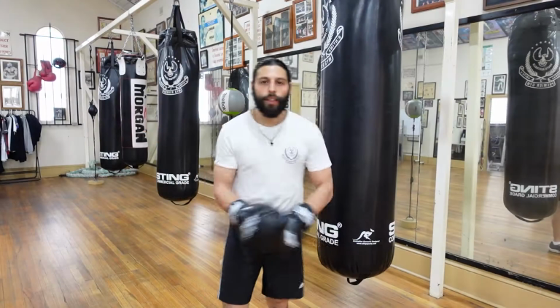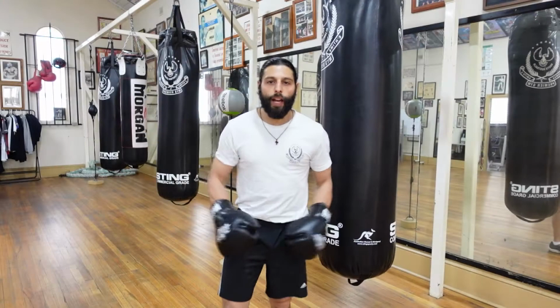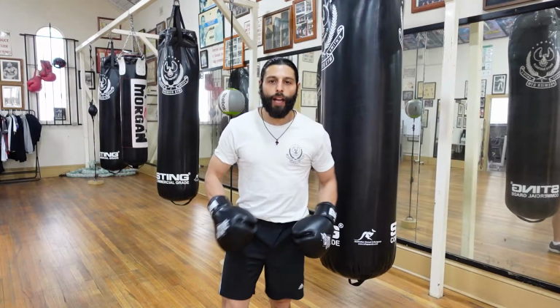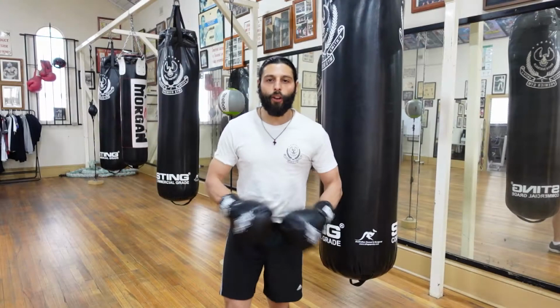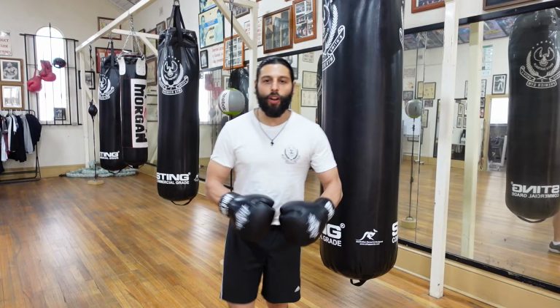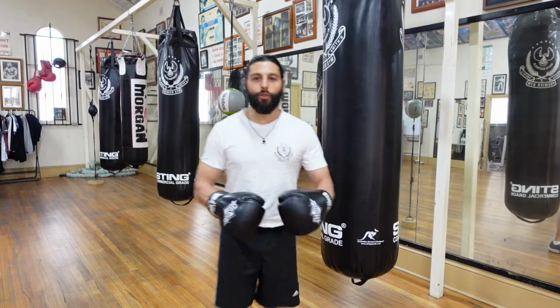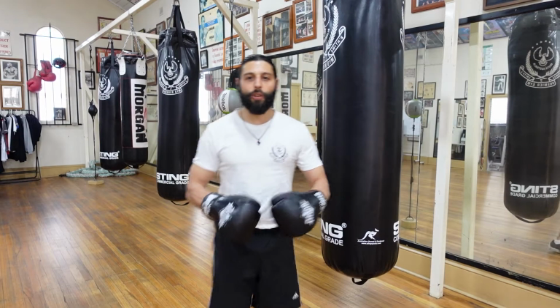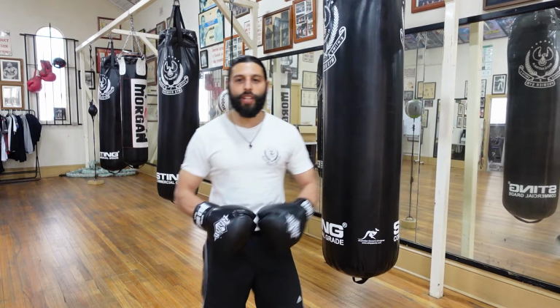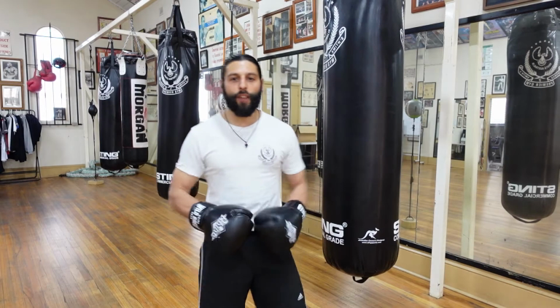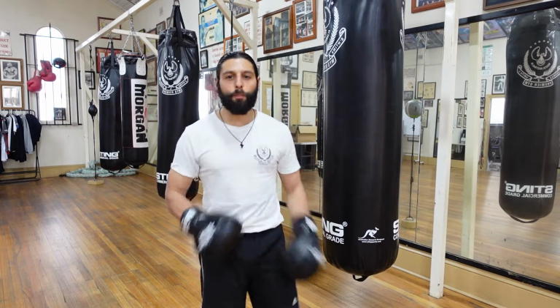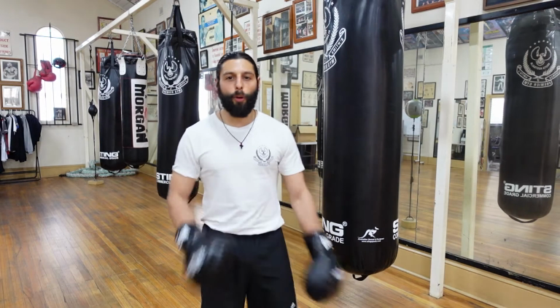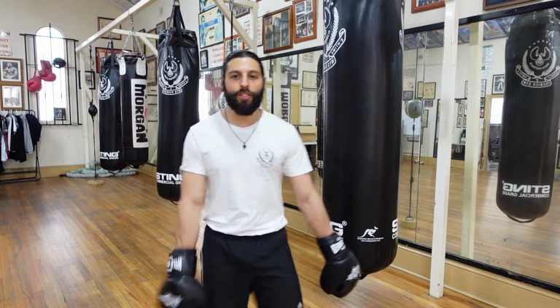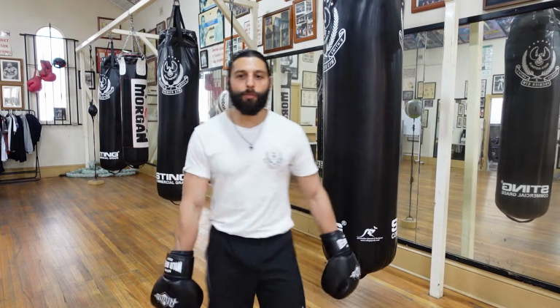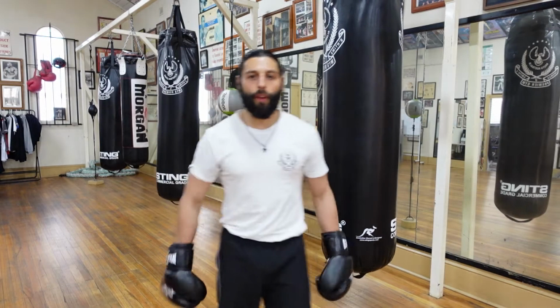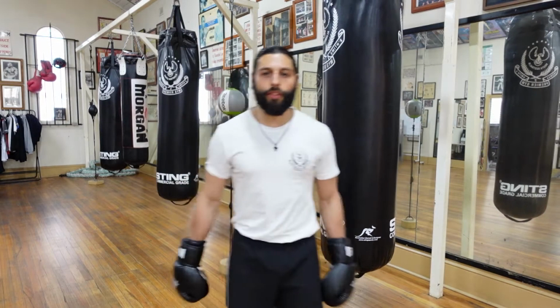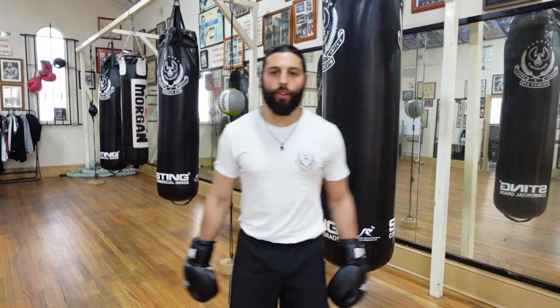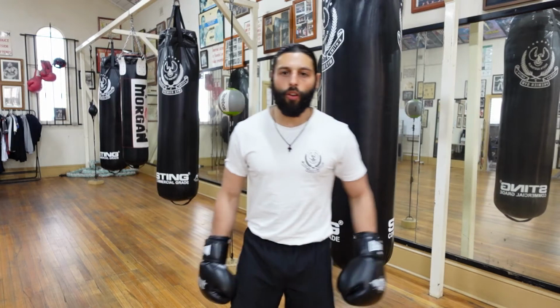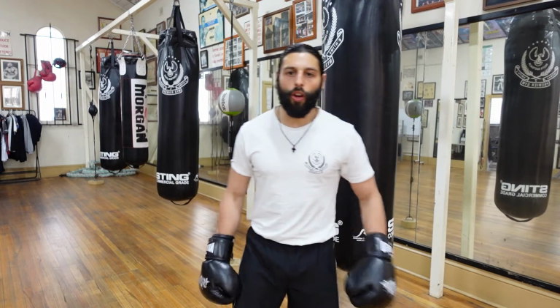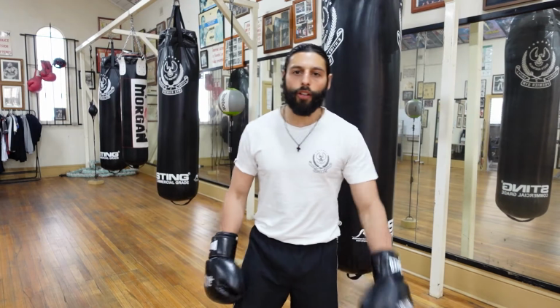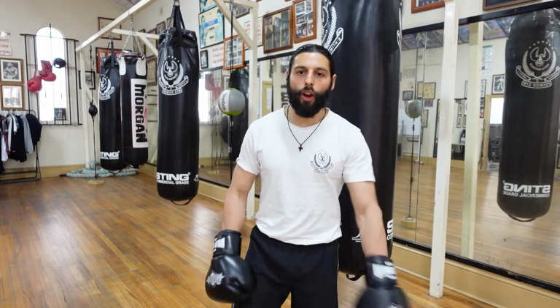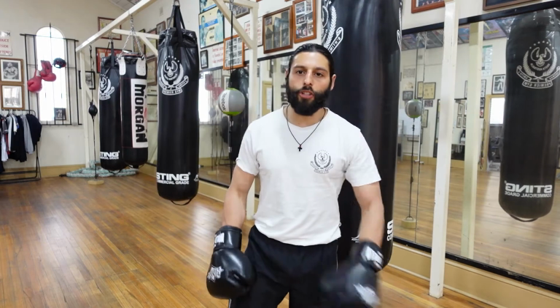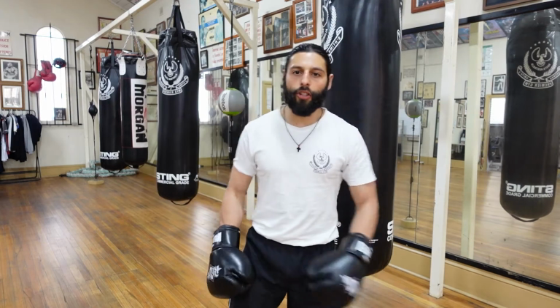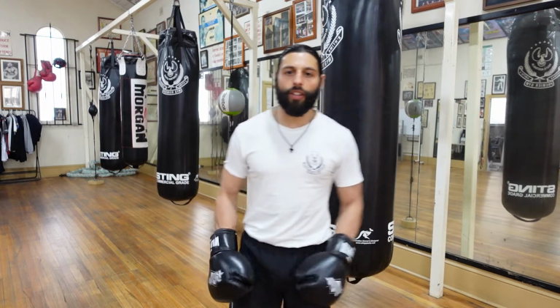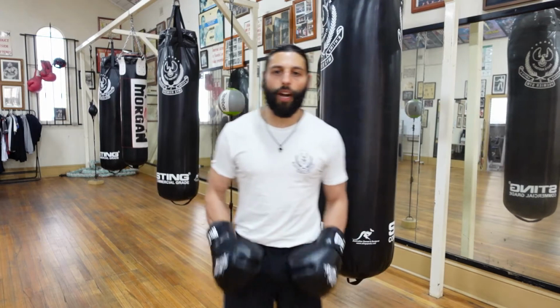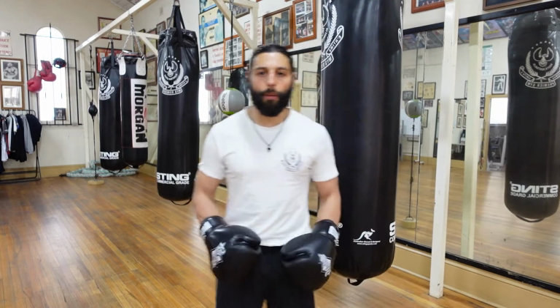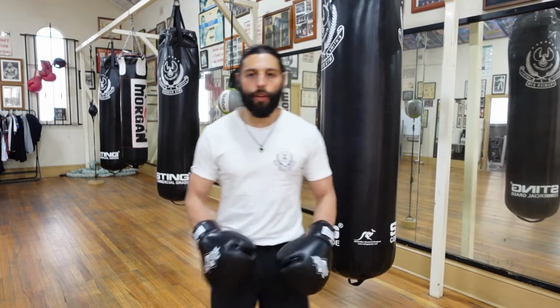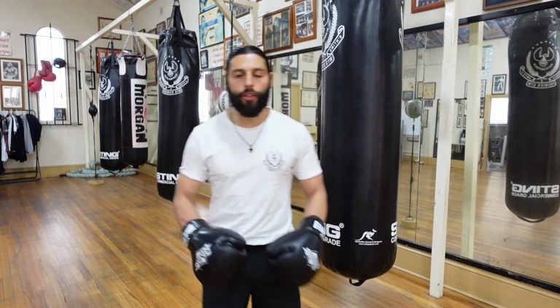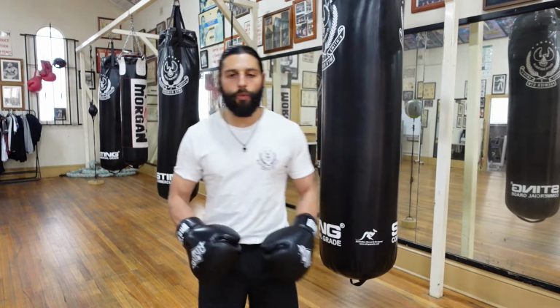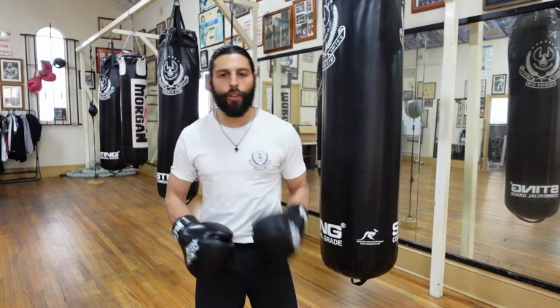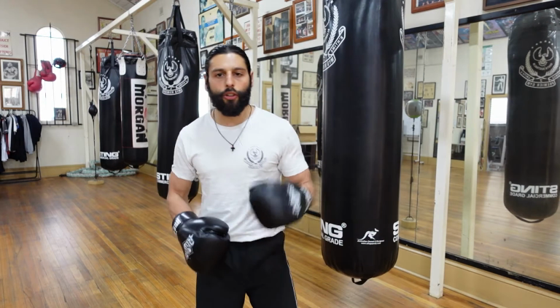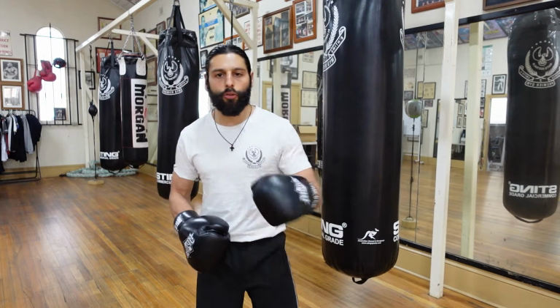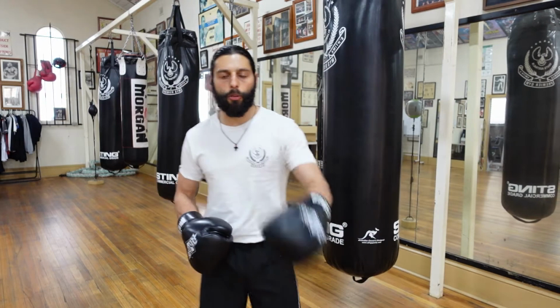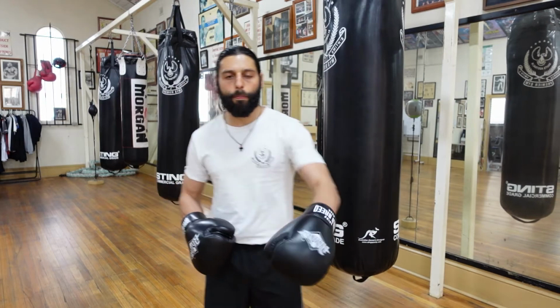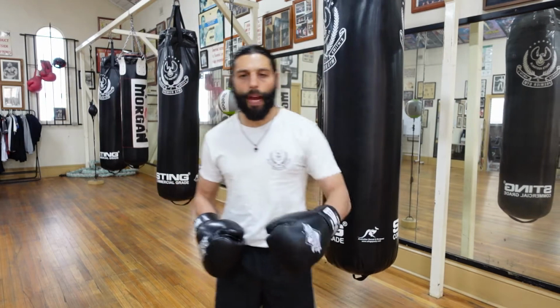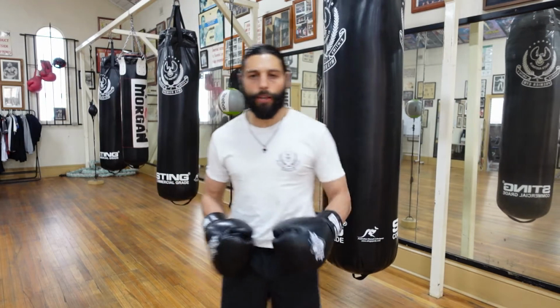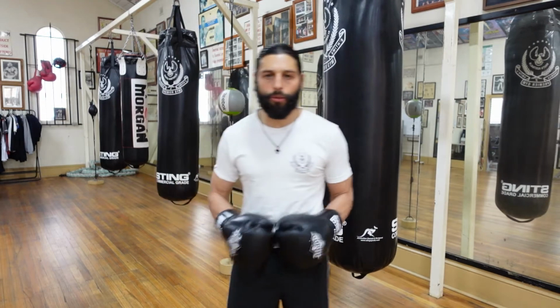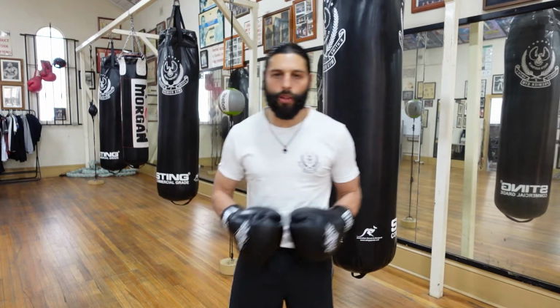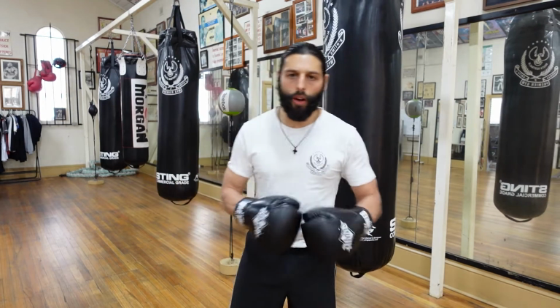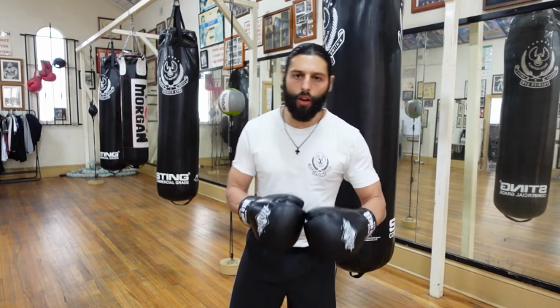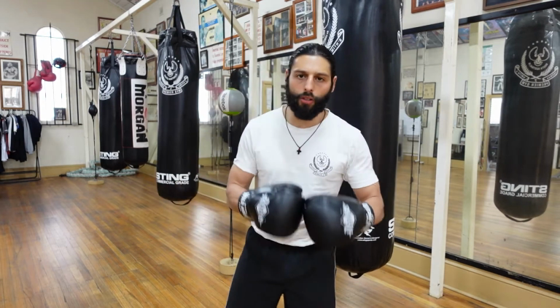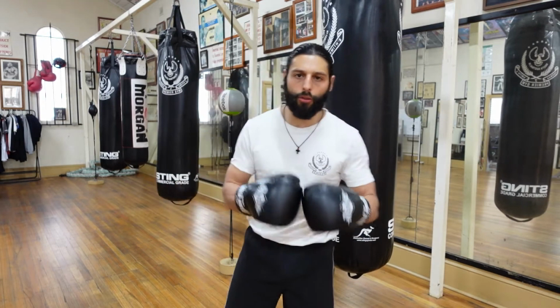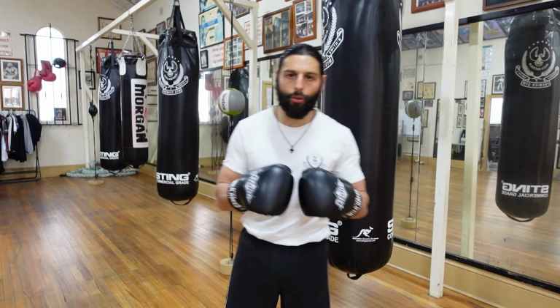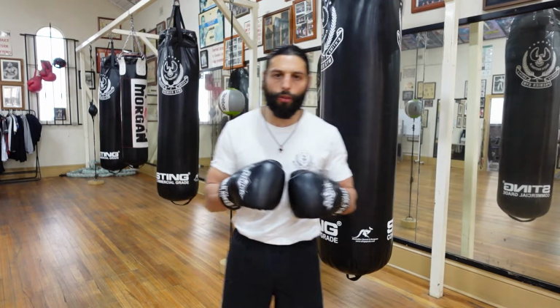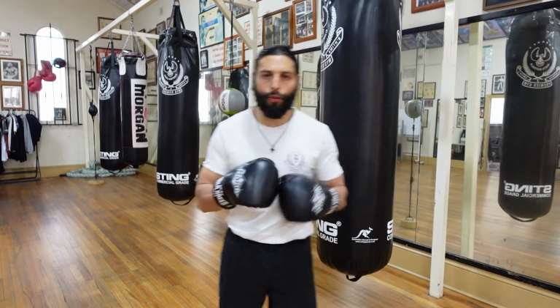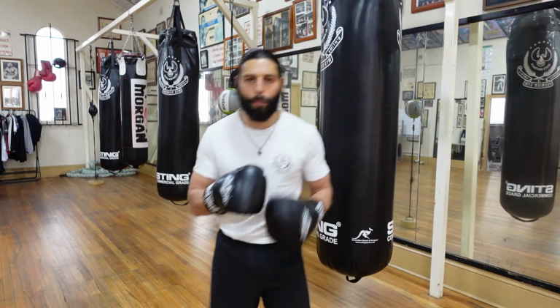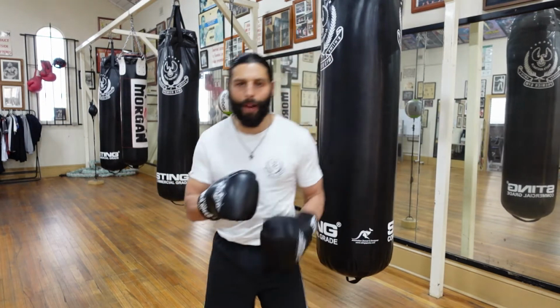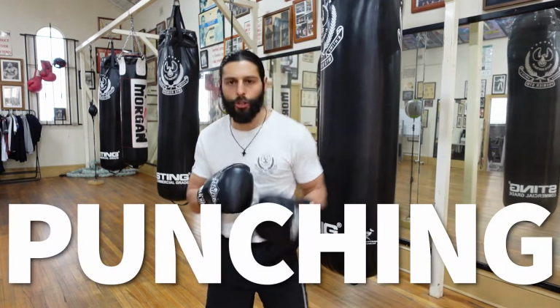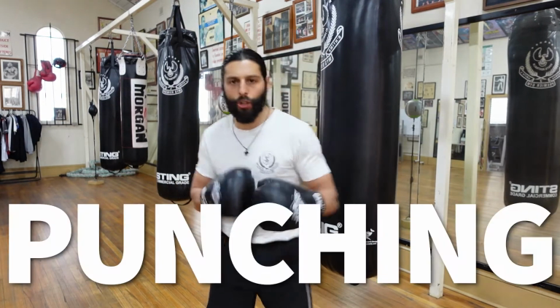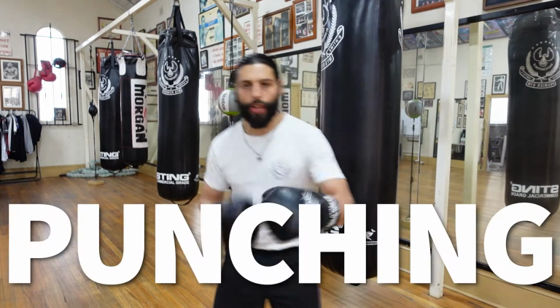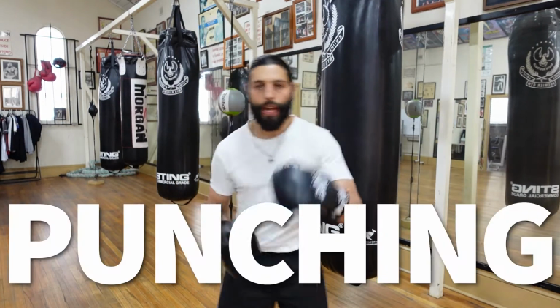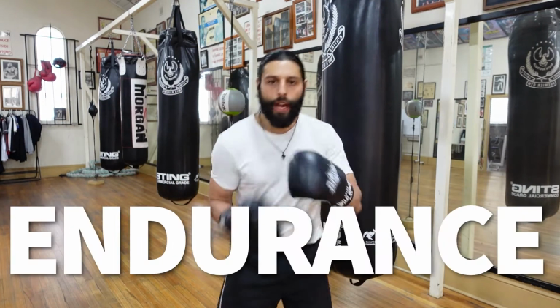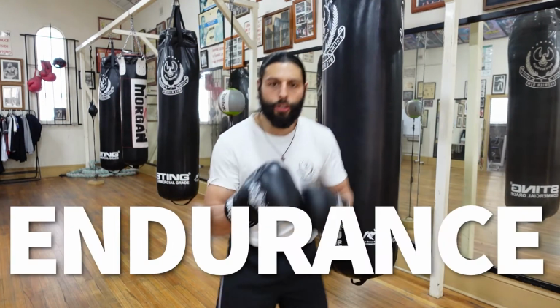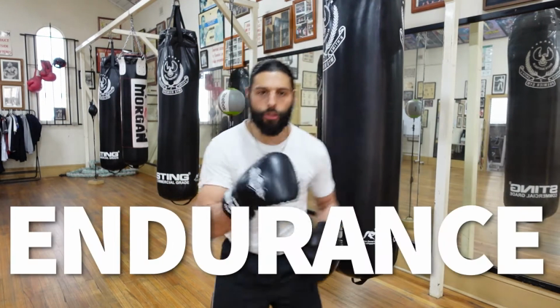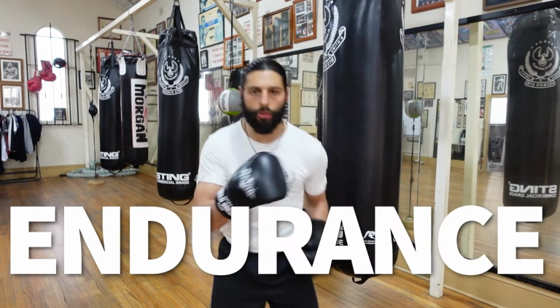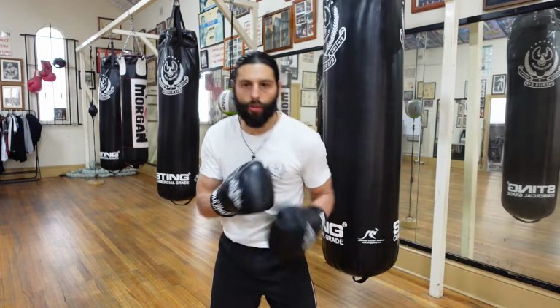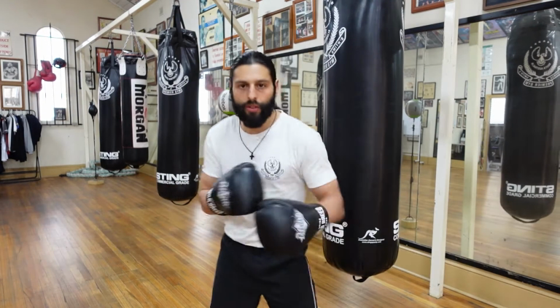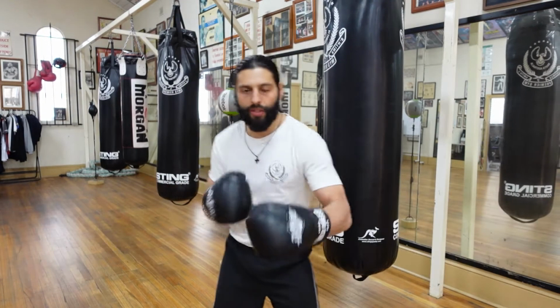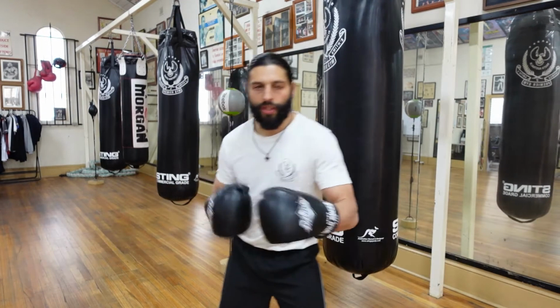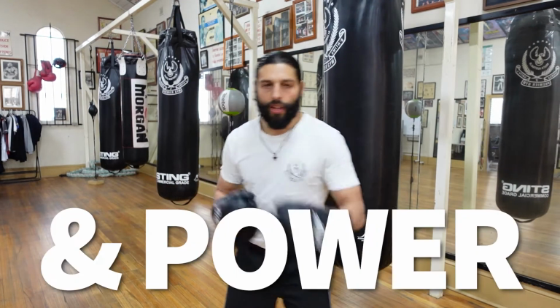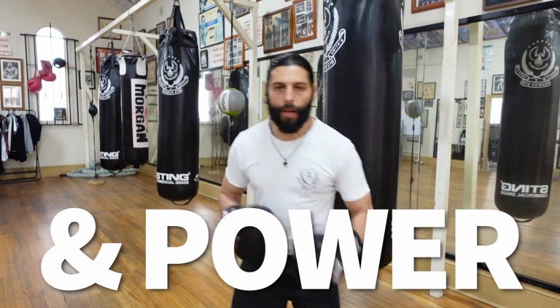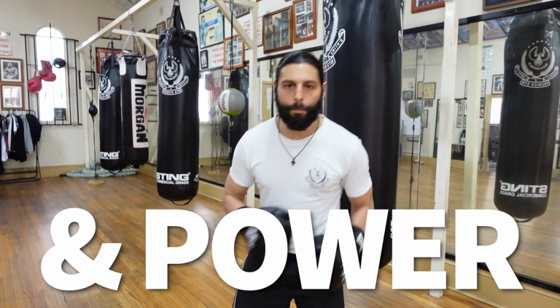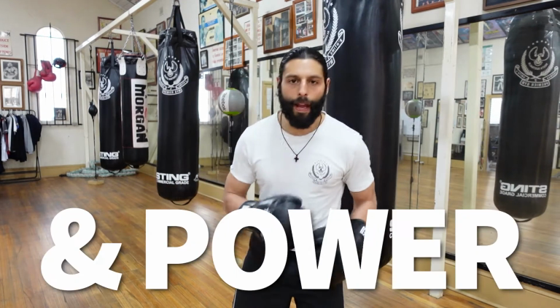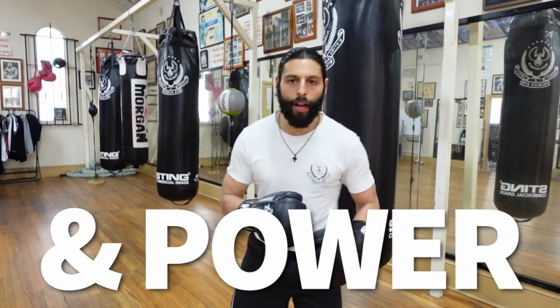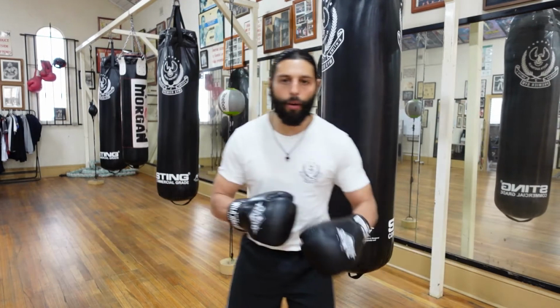Hey guys, Chris here for Boxing Brothers Online Coaching. Today I'm going to run you through a bag drill that I like to do for punching endurance and power.